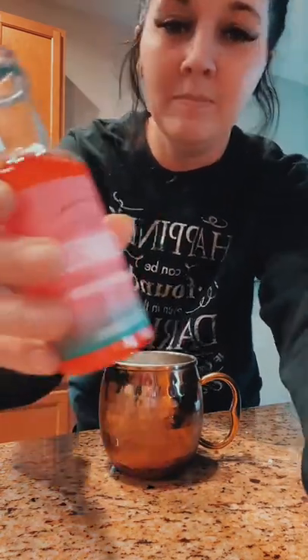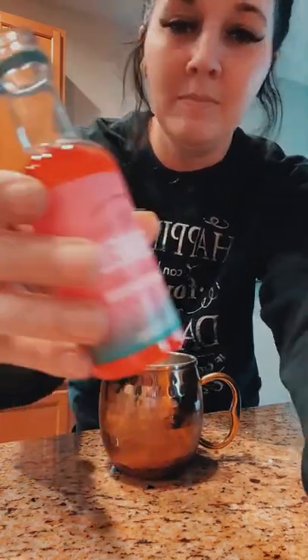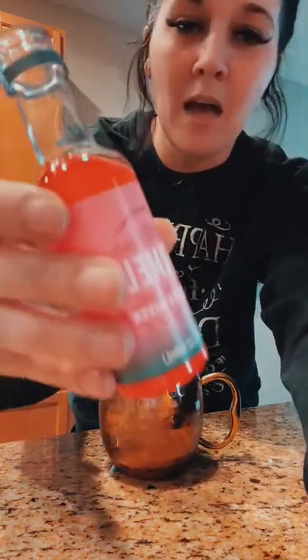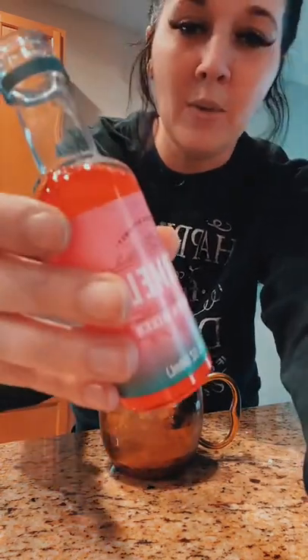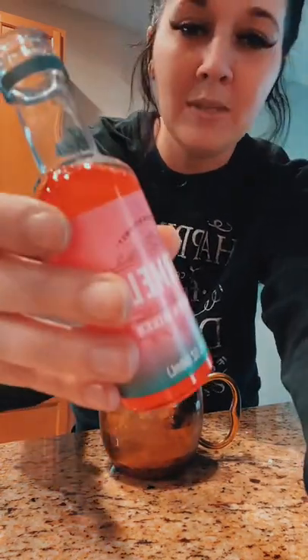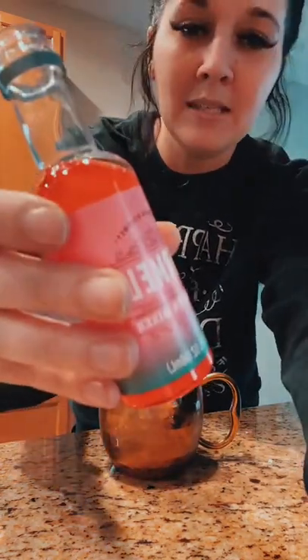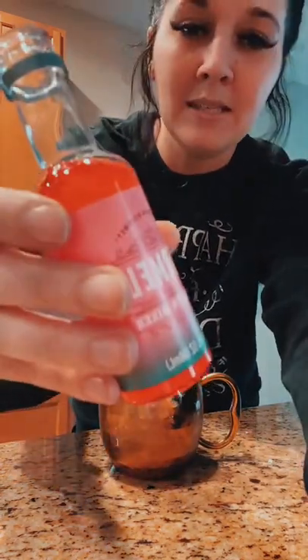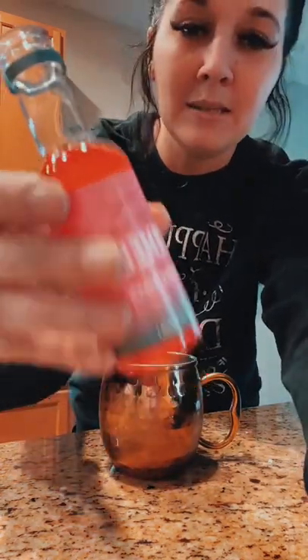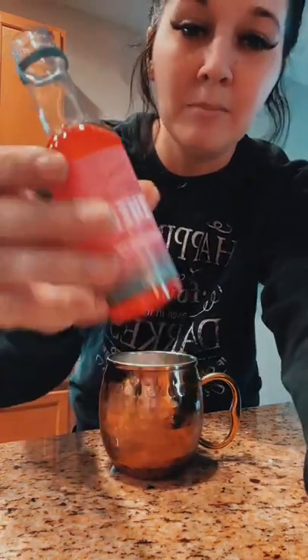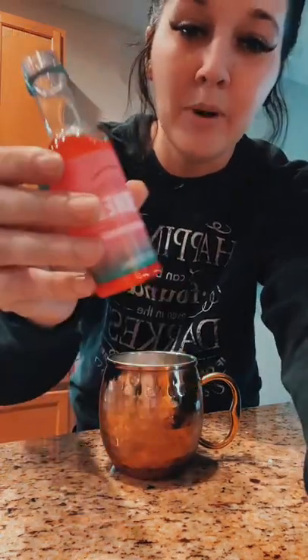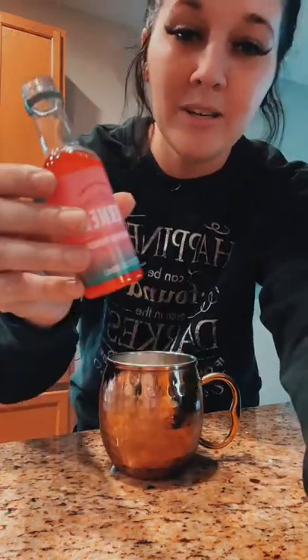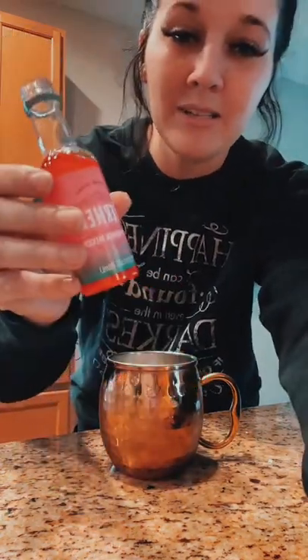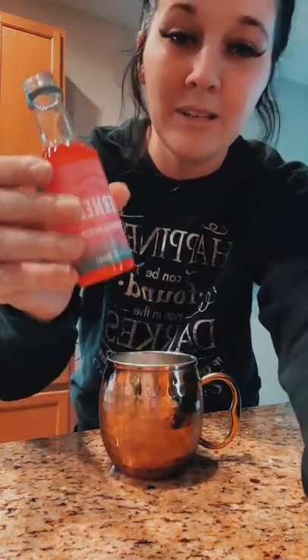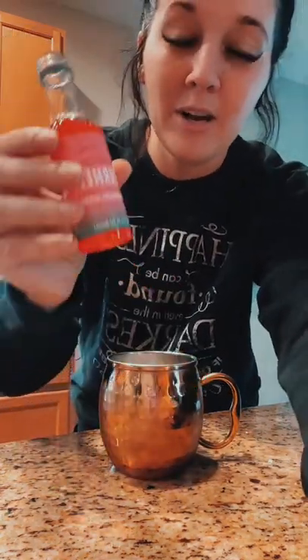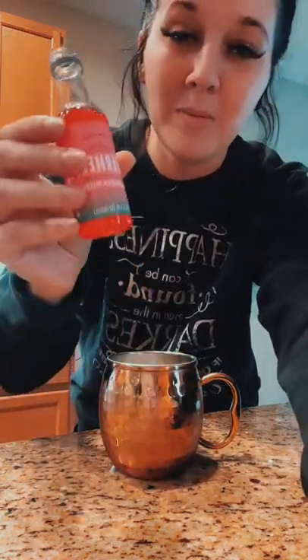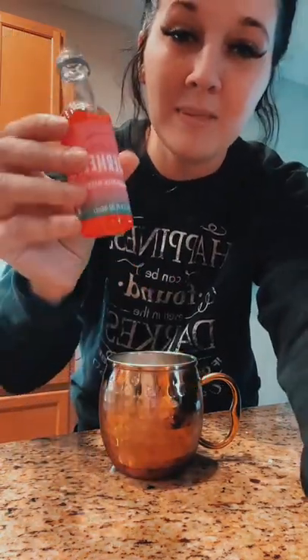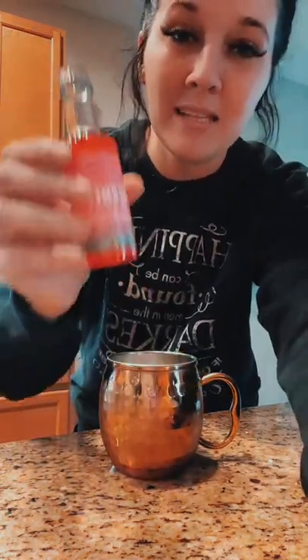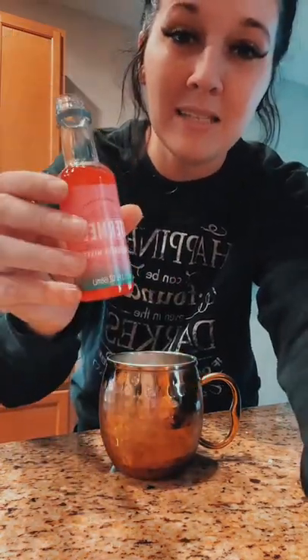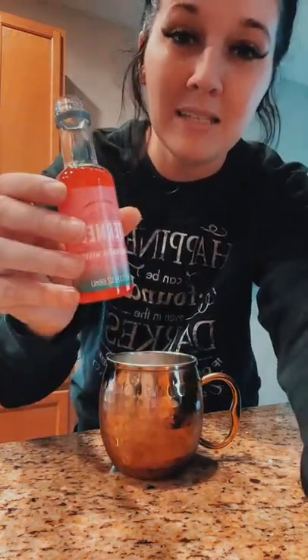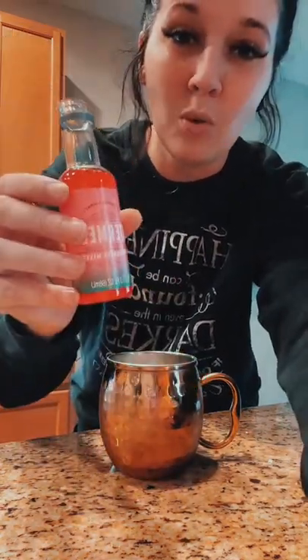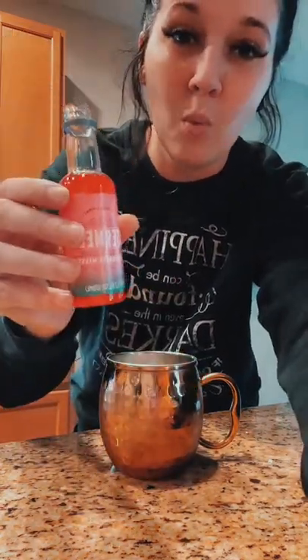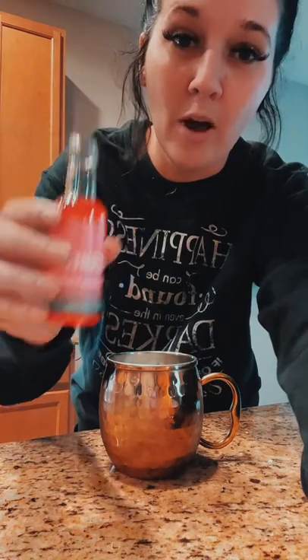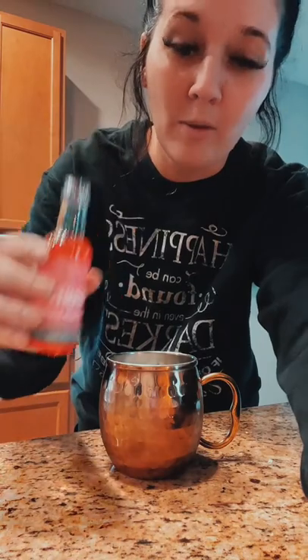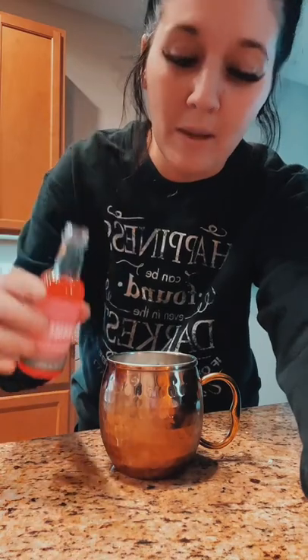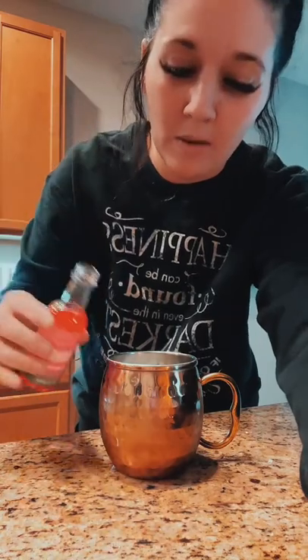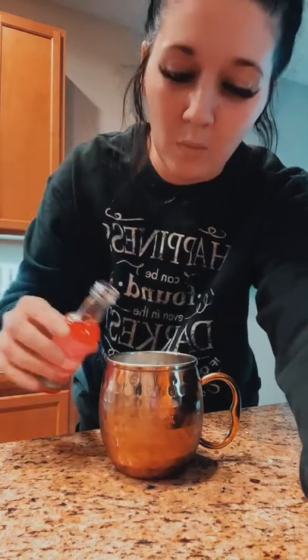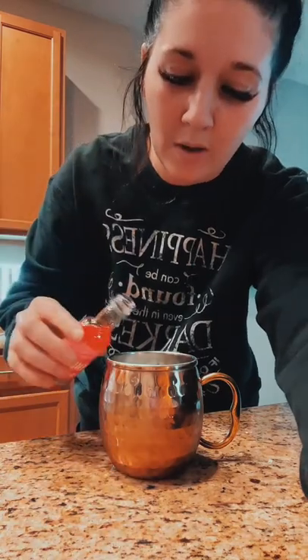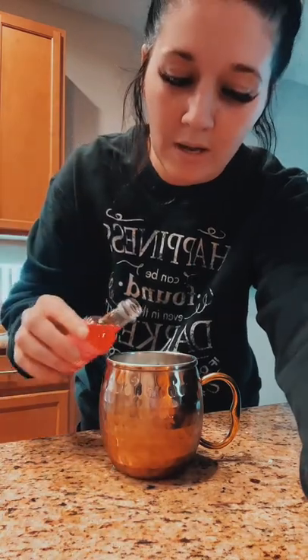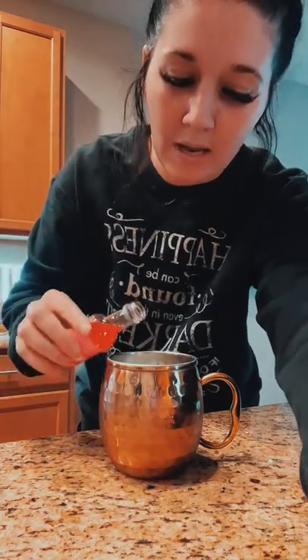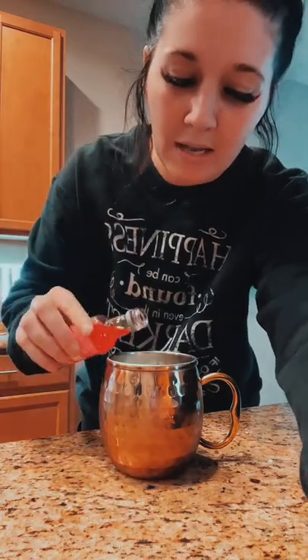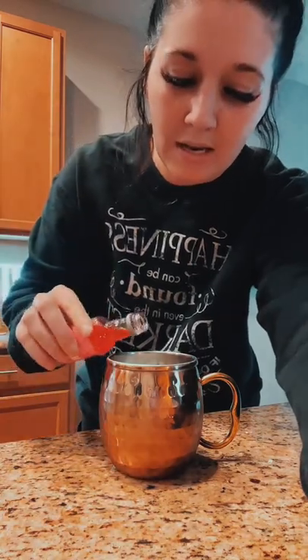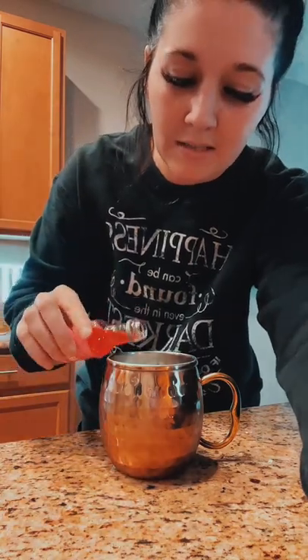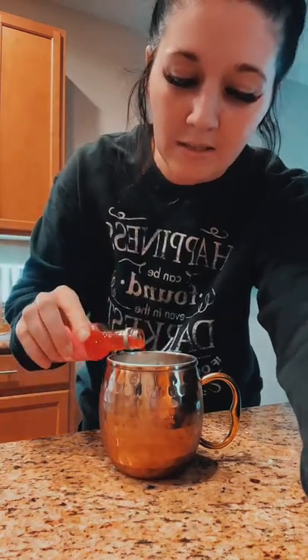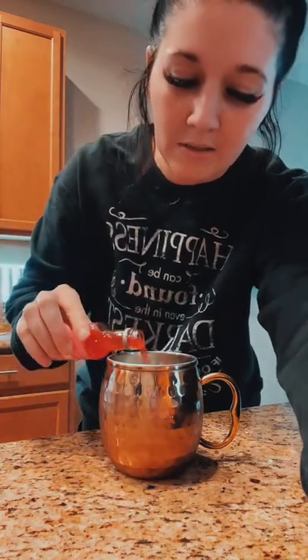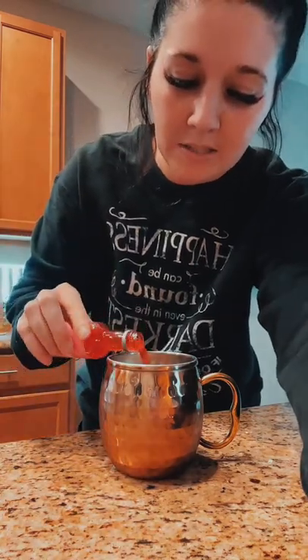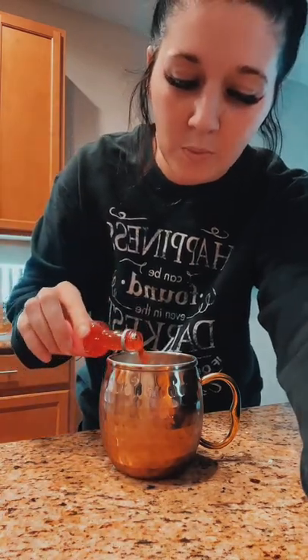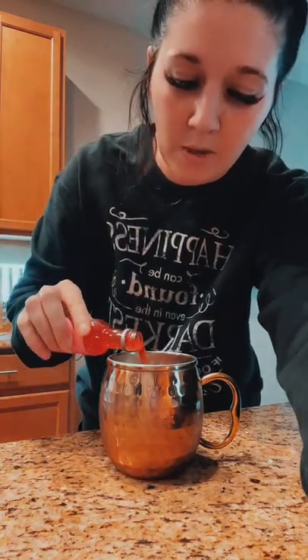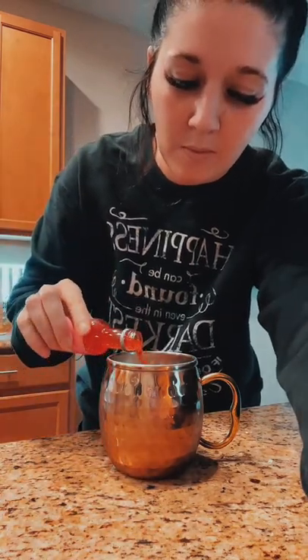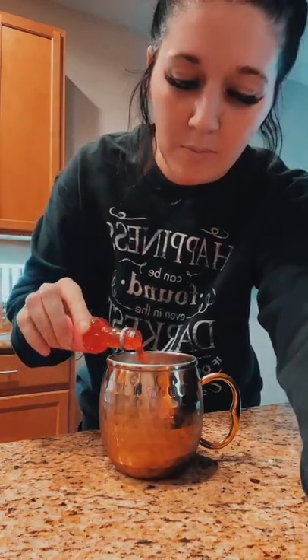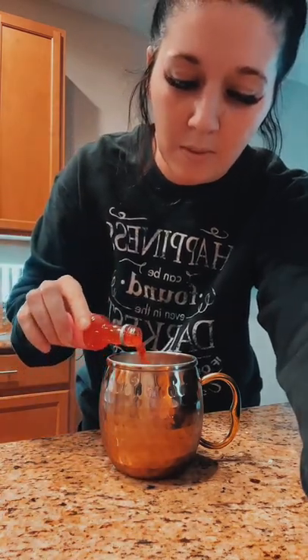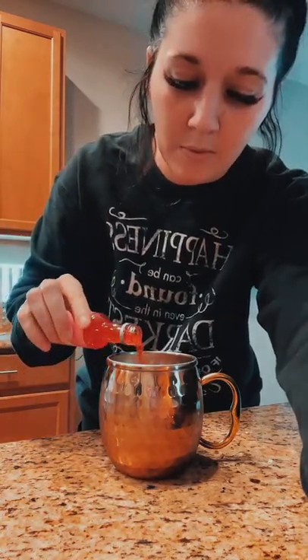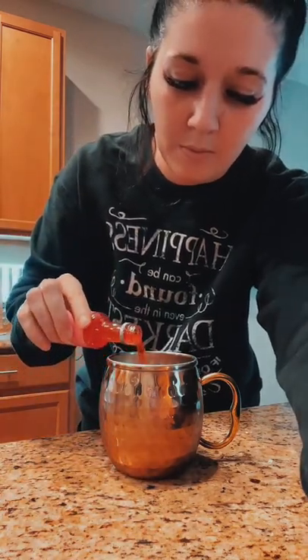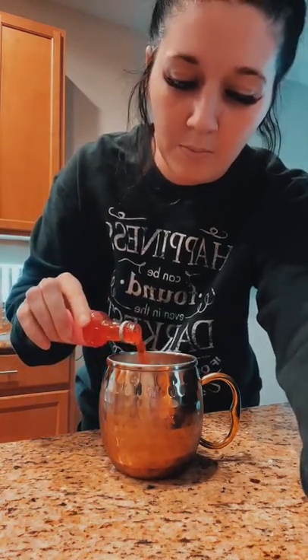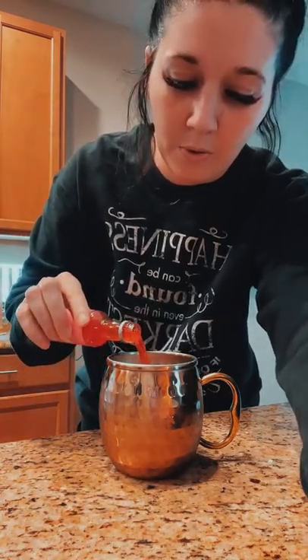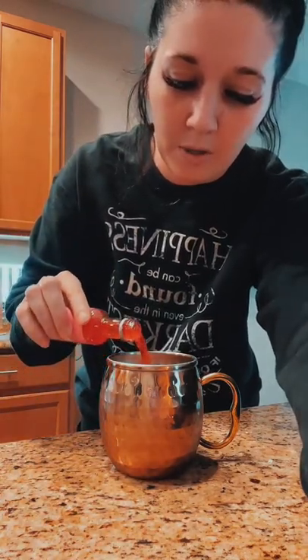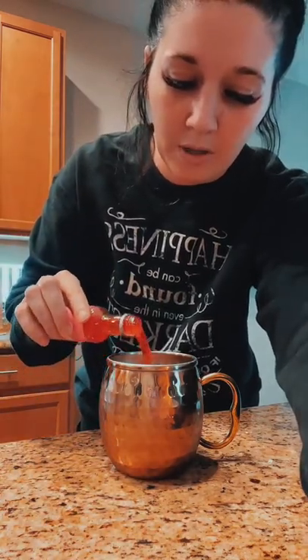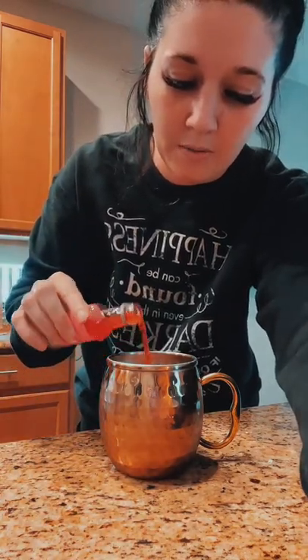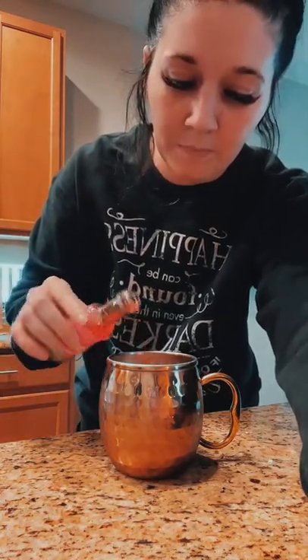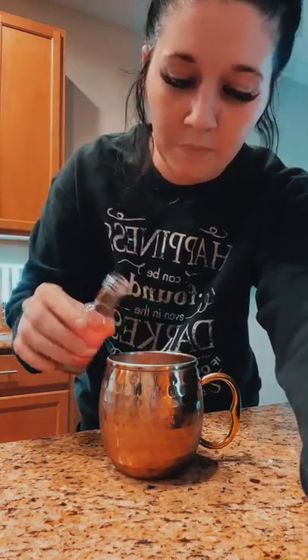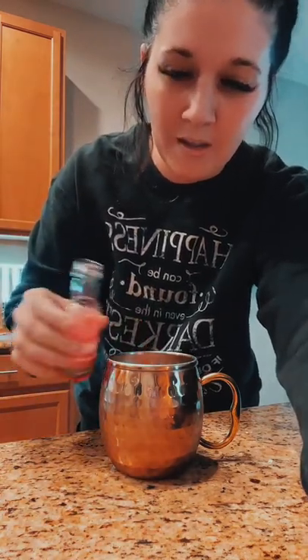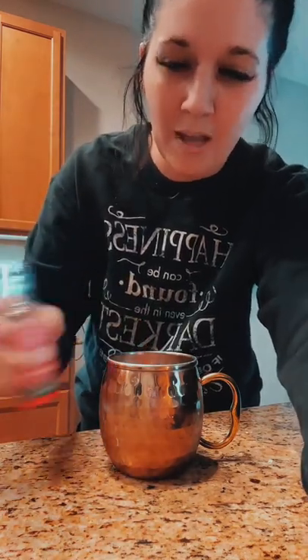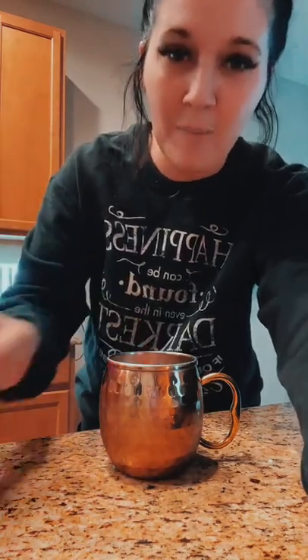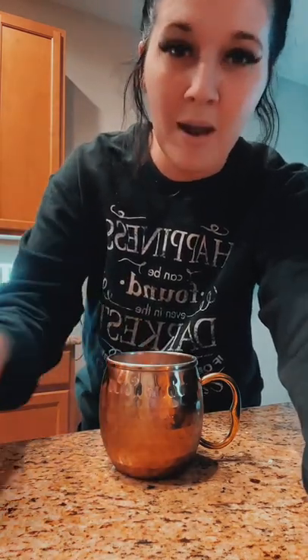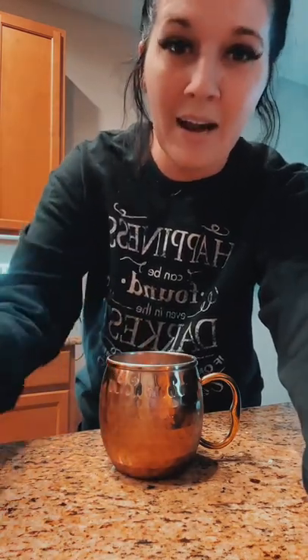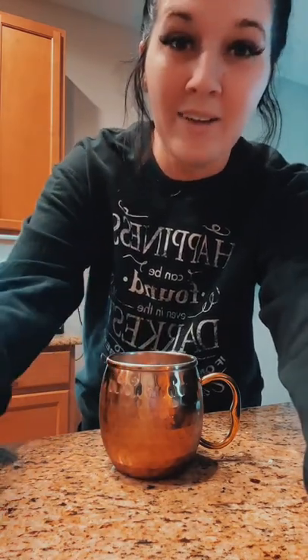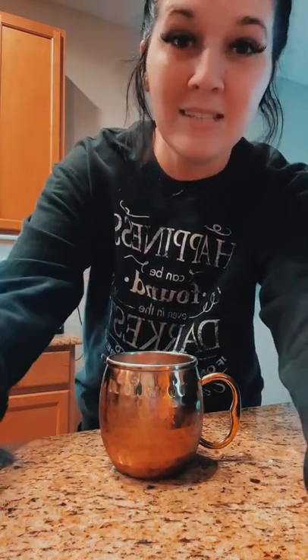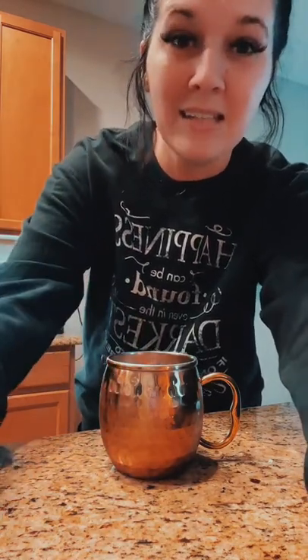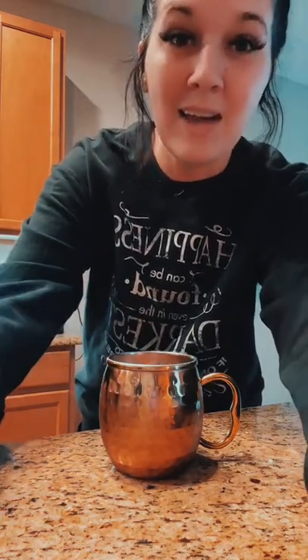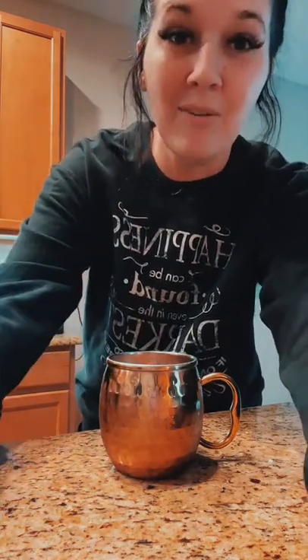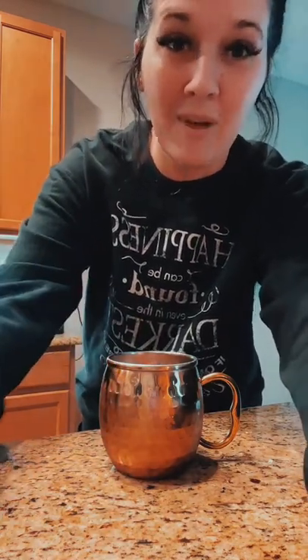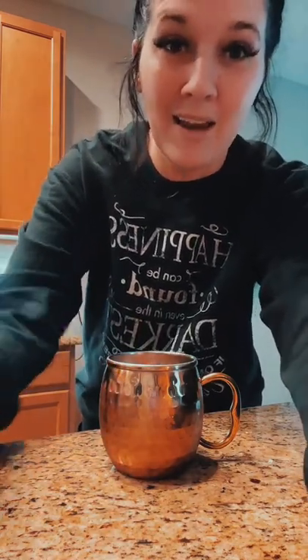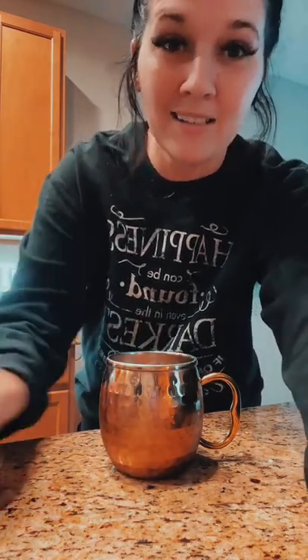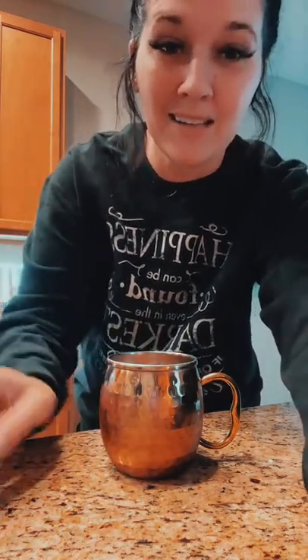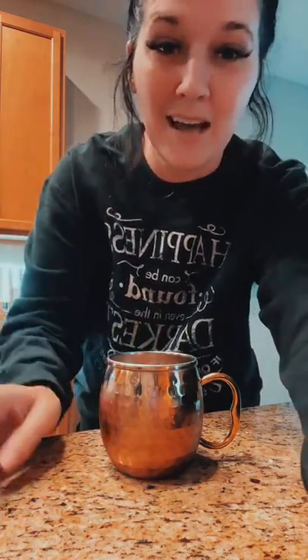I always have some bar syrups. This is a watermelon one — it is a little sweet, but I'm gonna put about an ounce of that right on top.